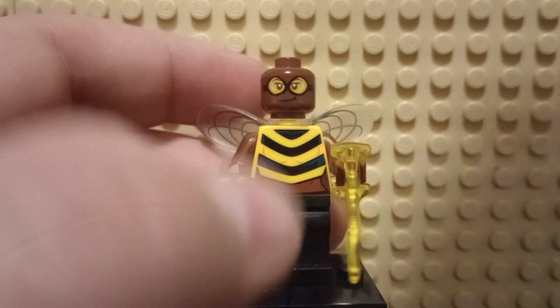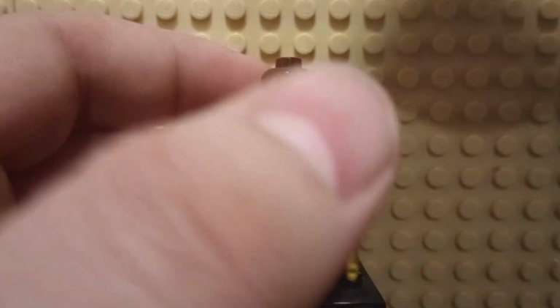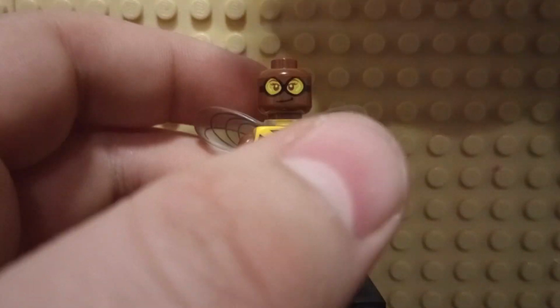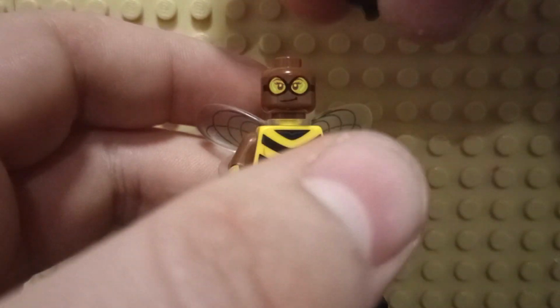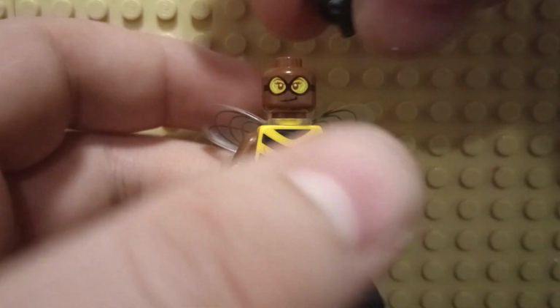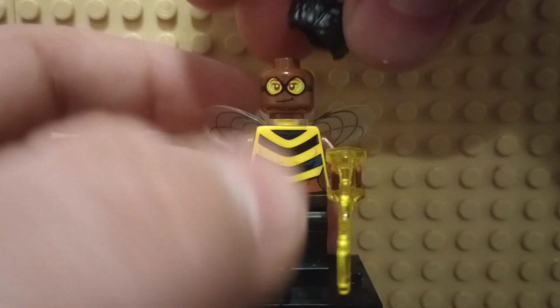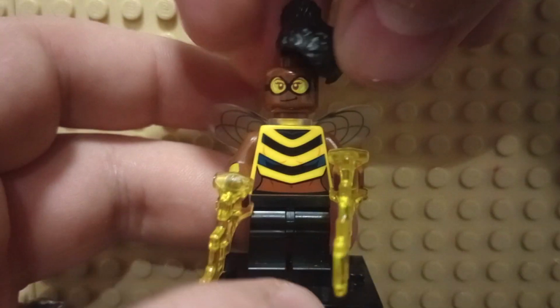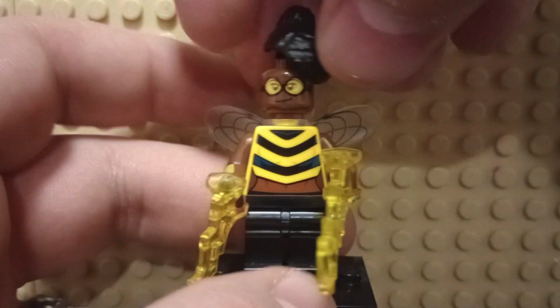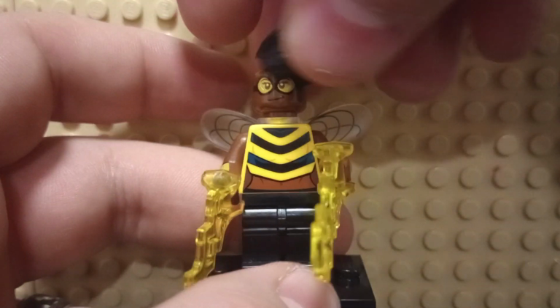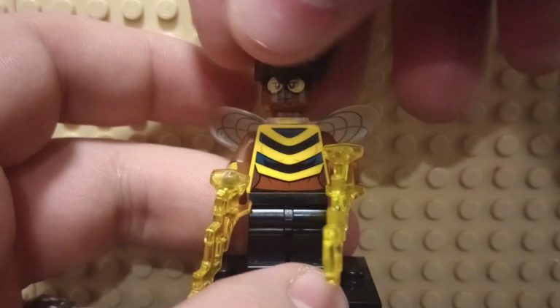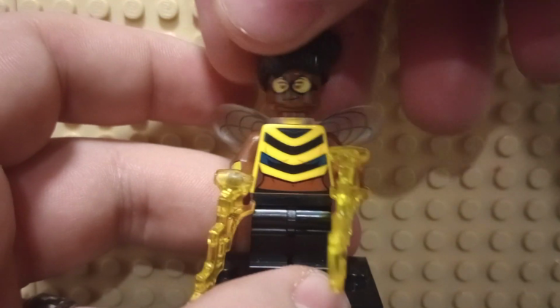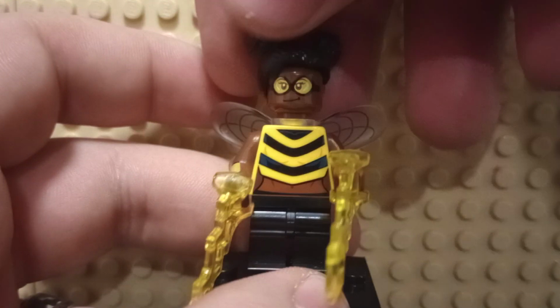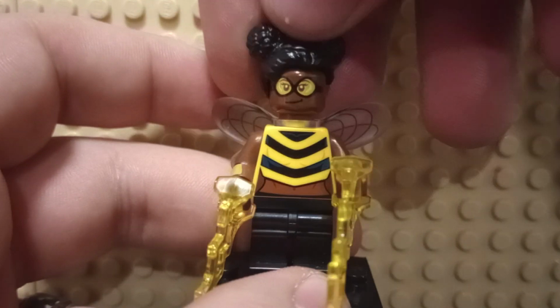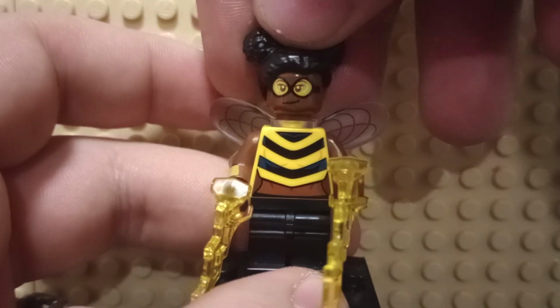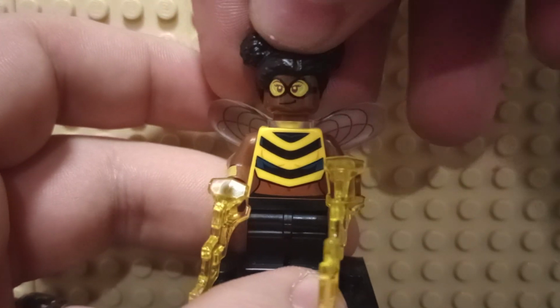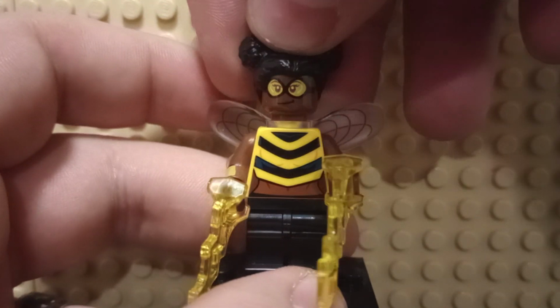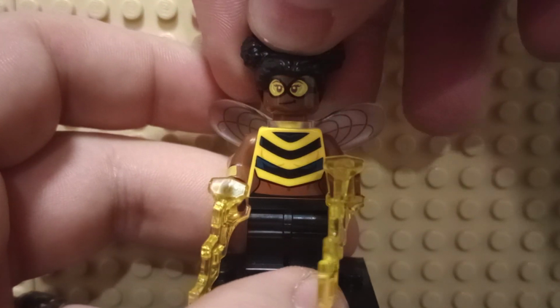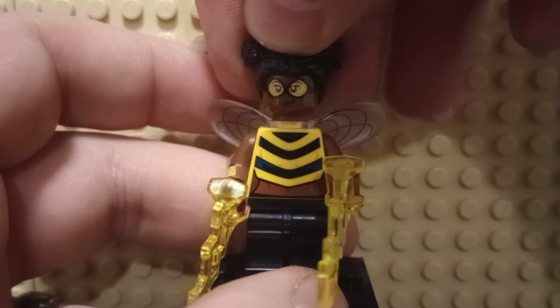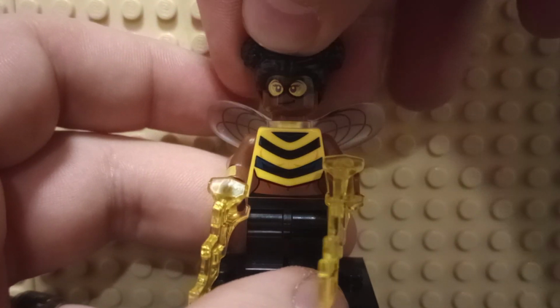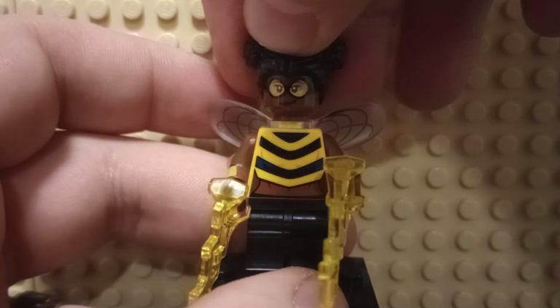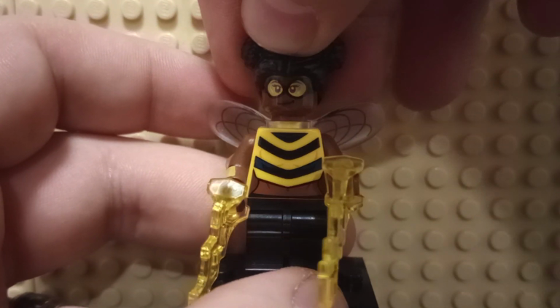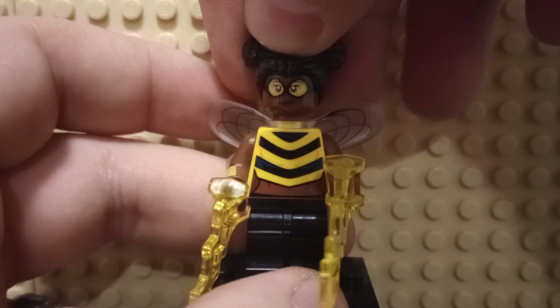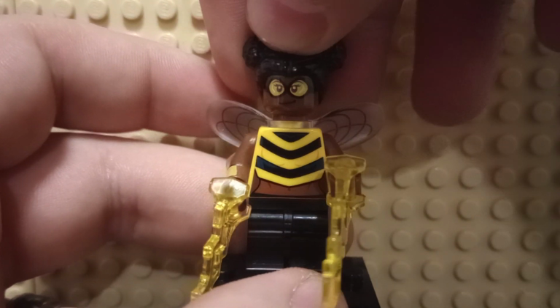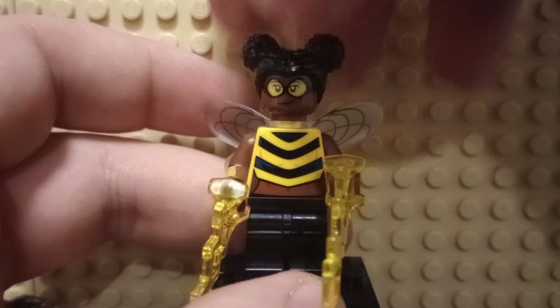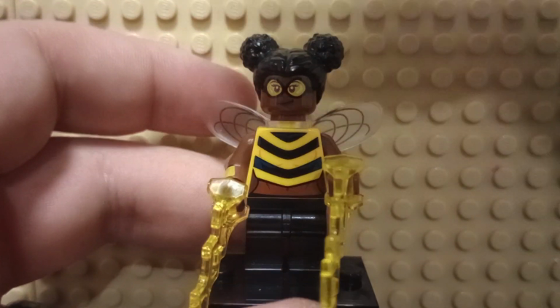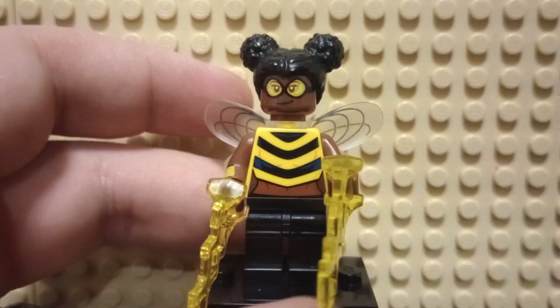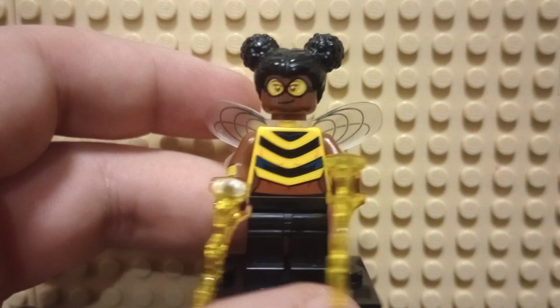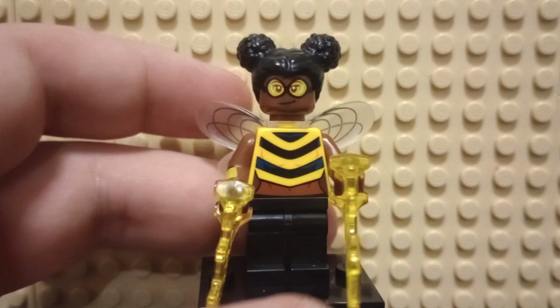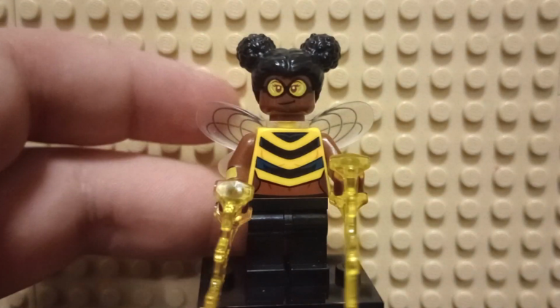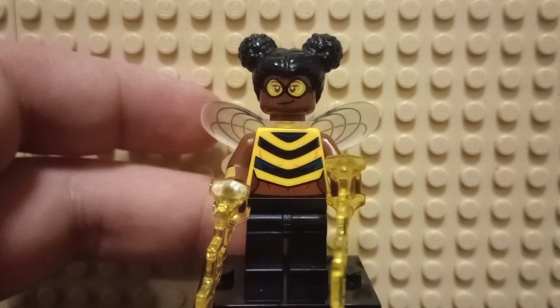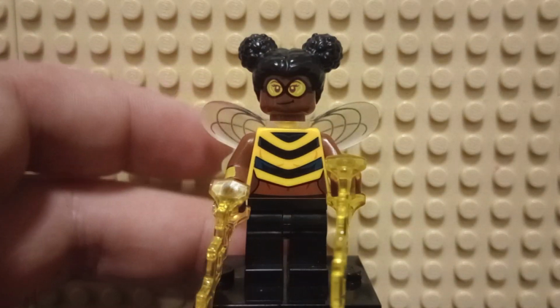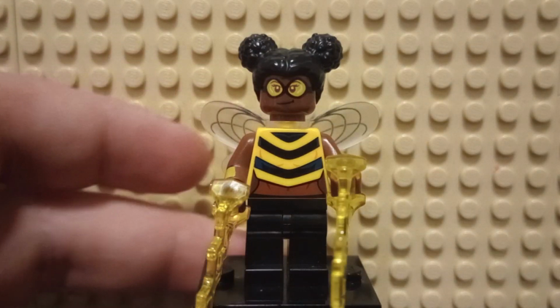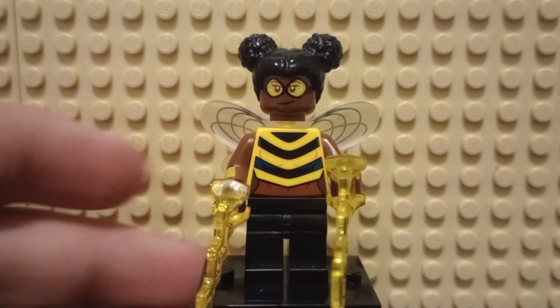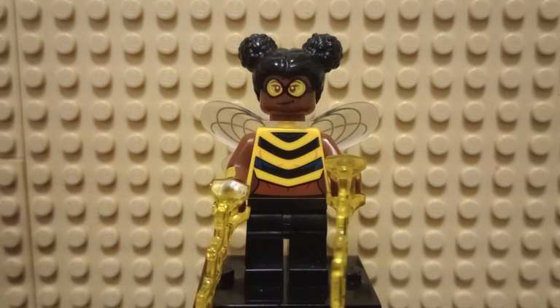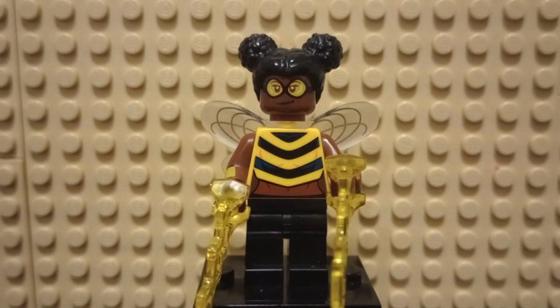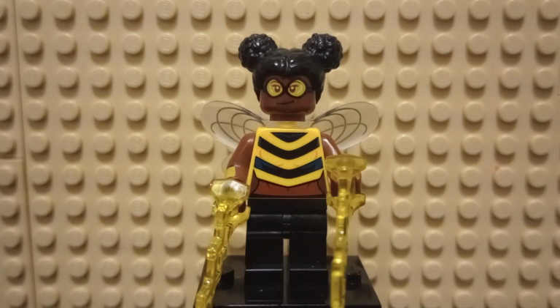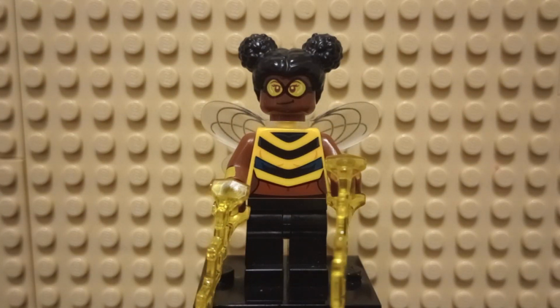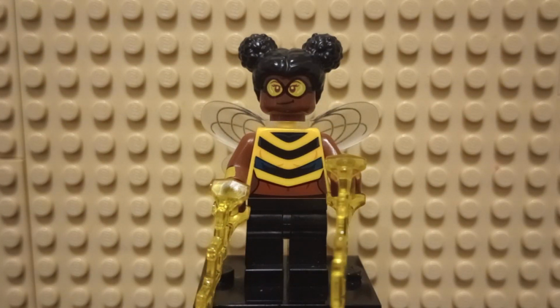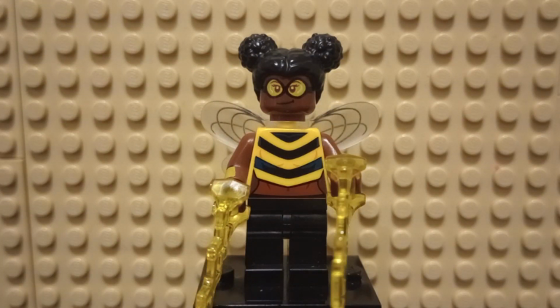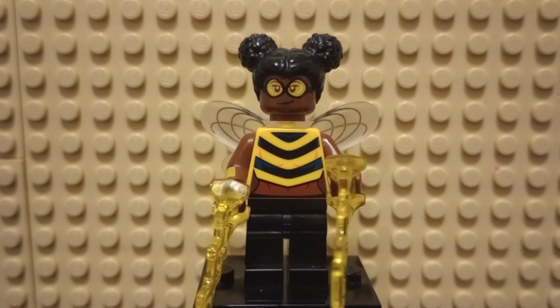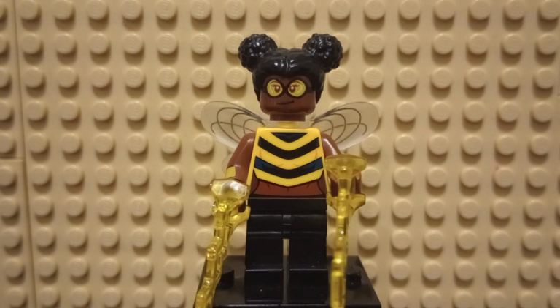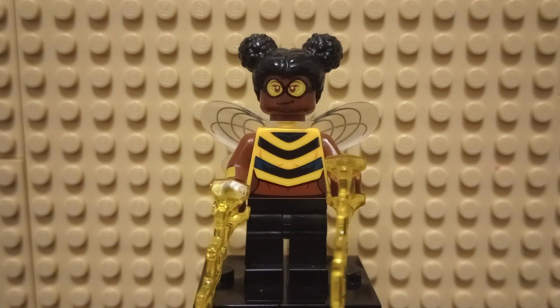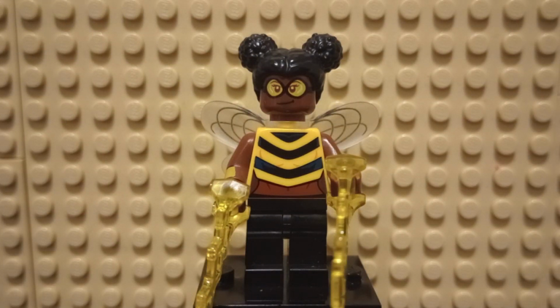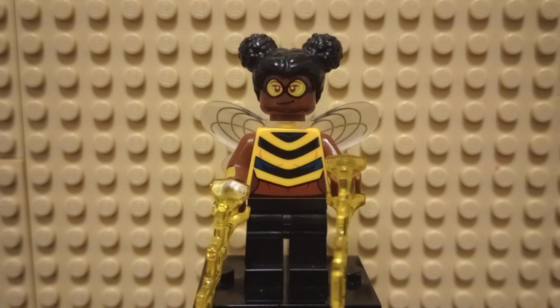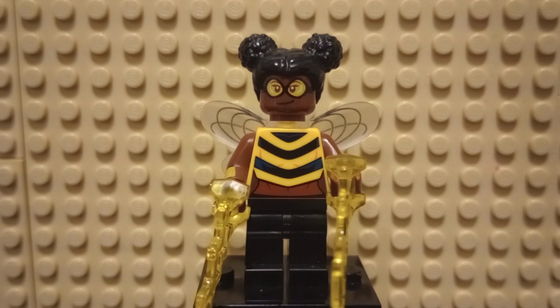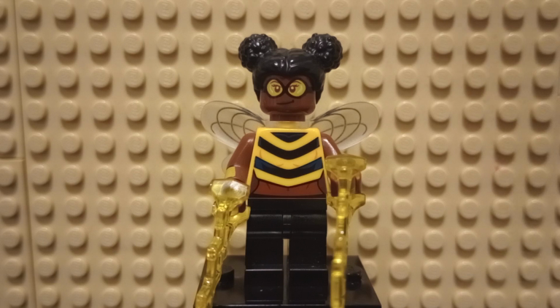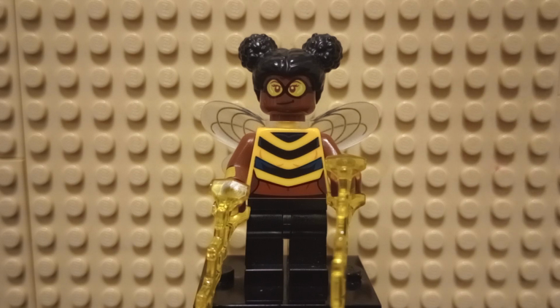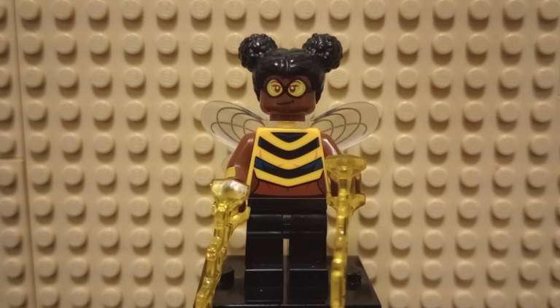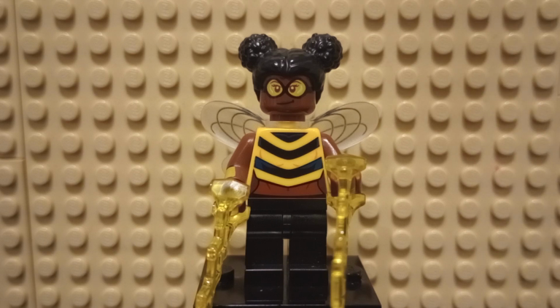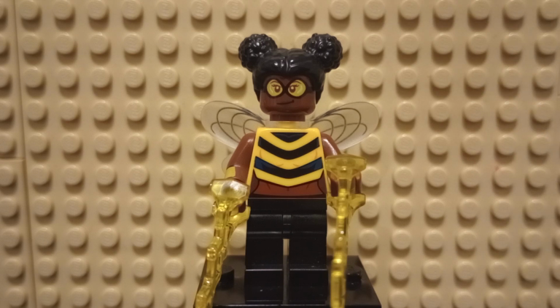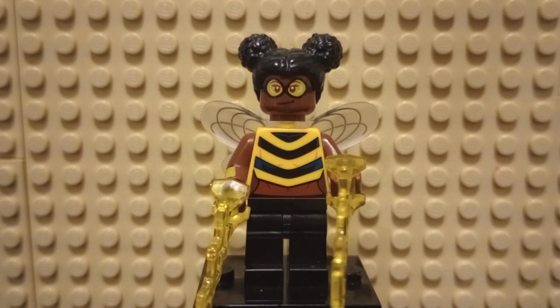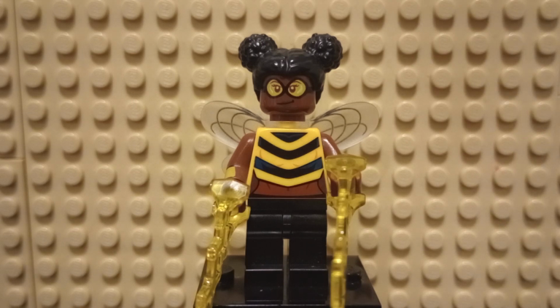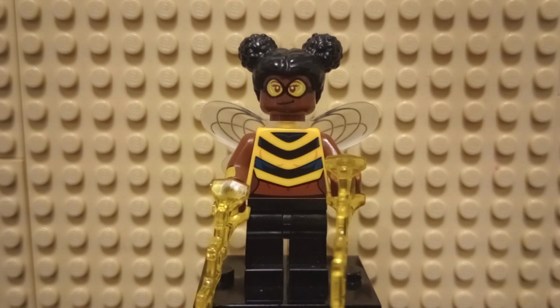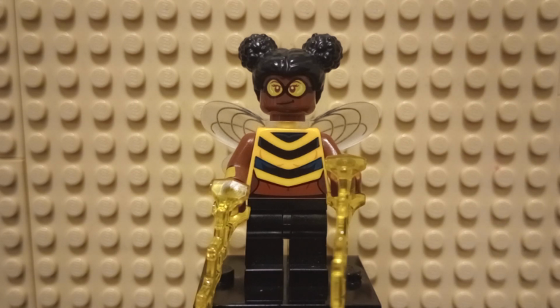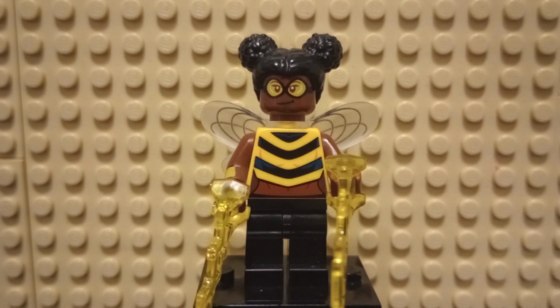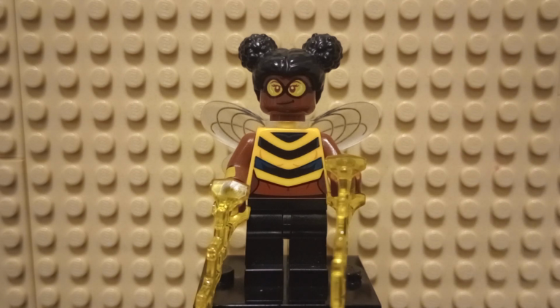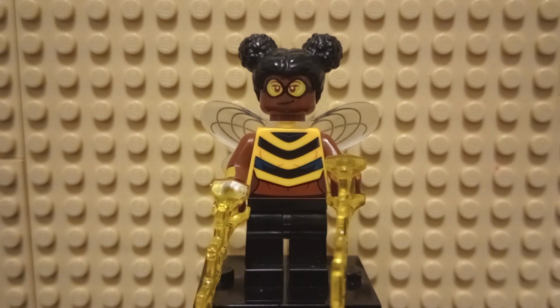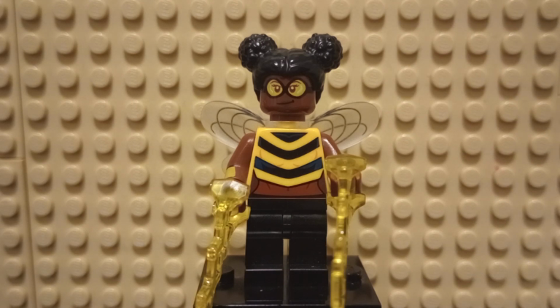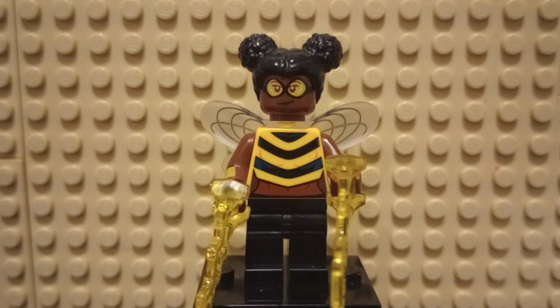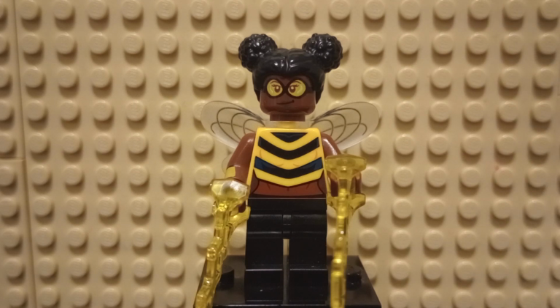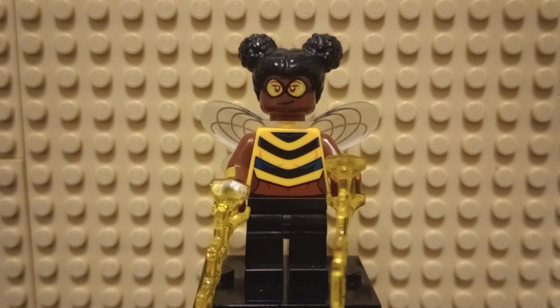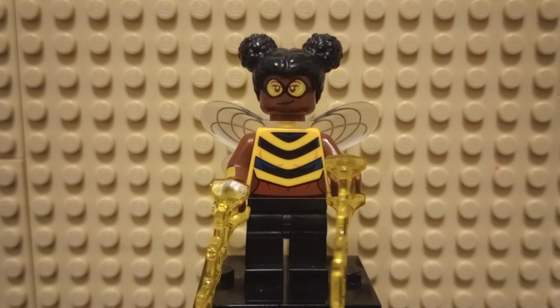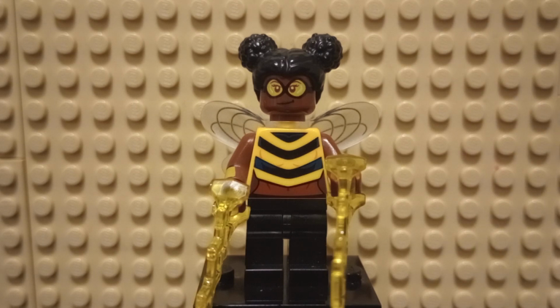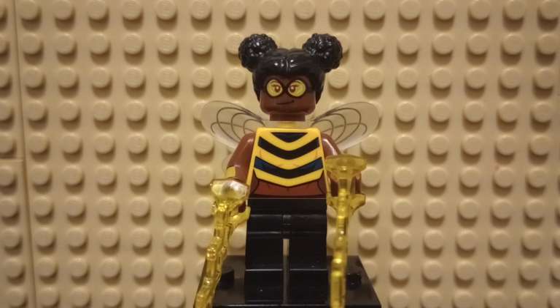Tell me your thoughts in the comments section below — what do you think of this minifigure? I'd like to thank you all for watching. Remember to like, comment, subscribe, and I'll see you all next time. Goodbye!